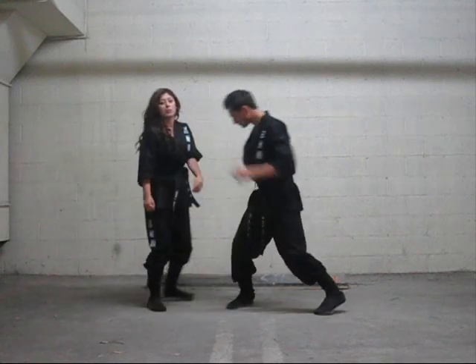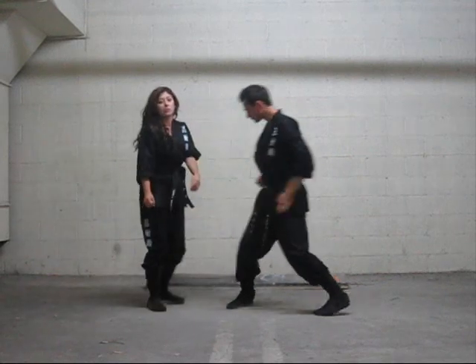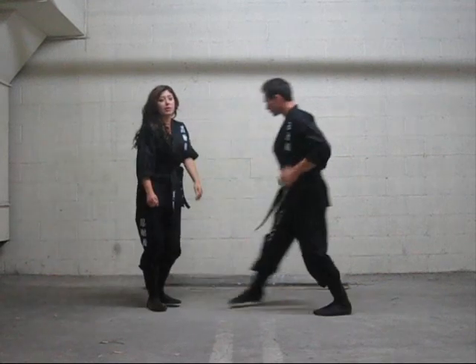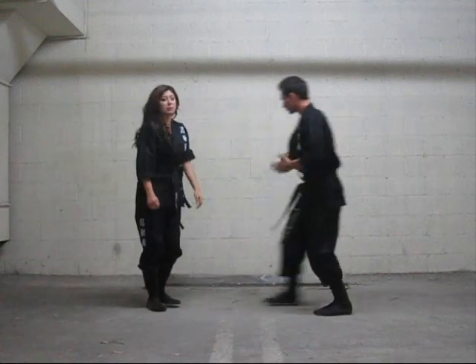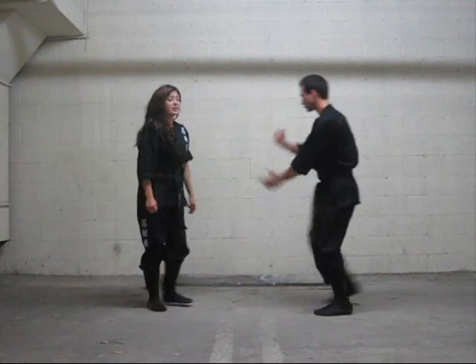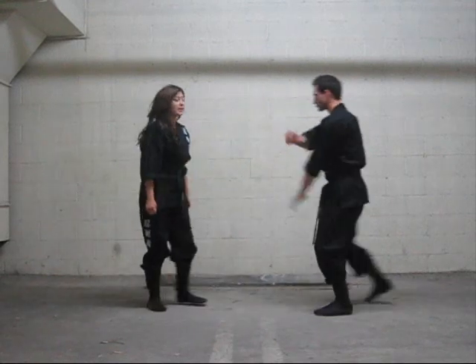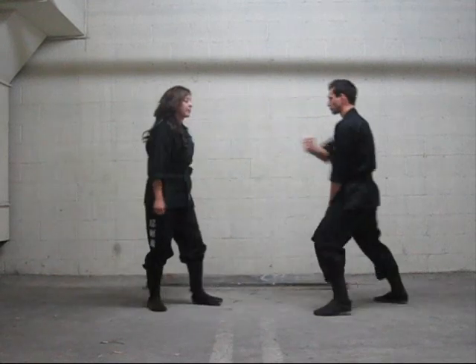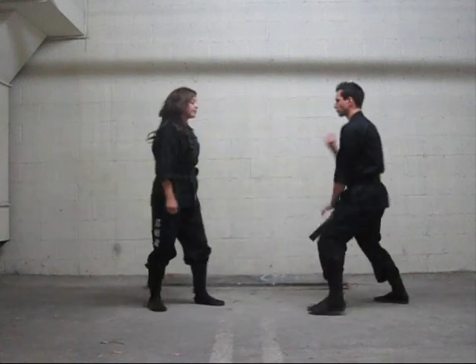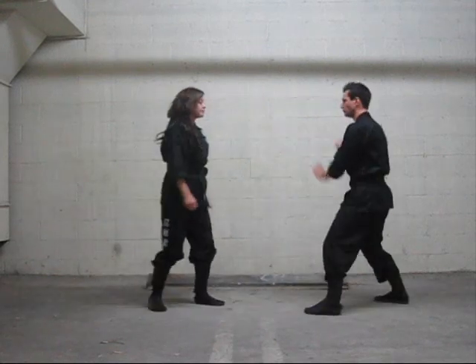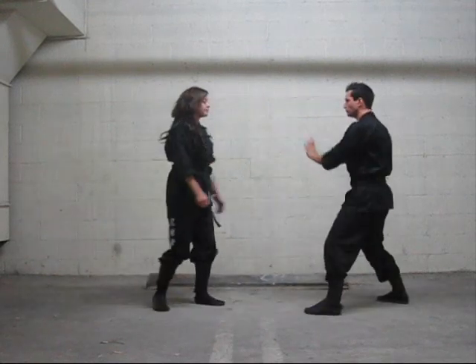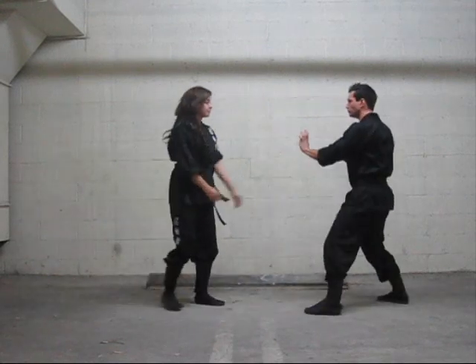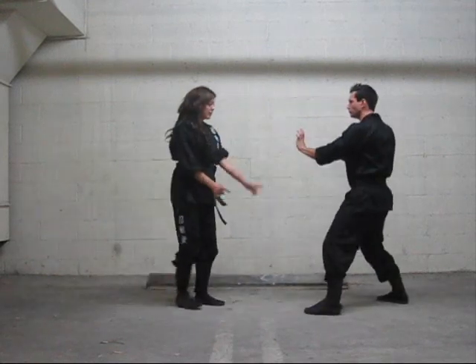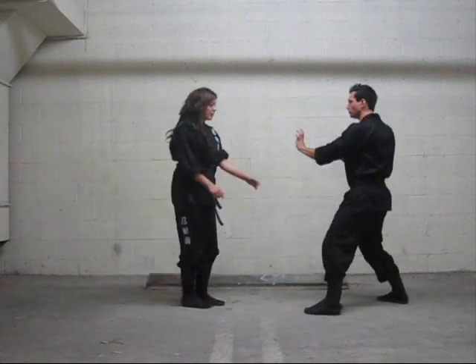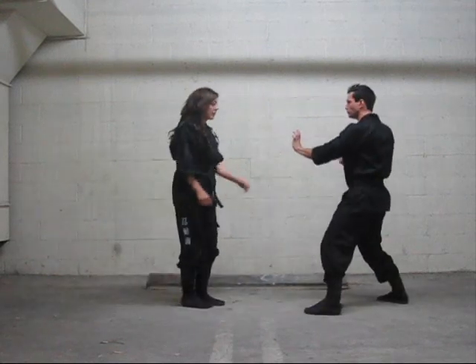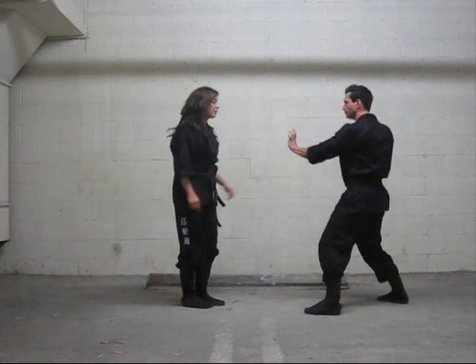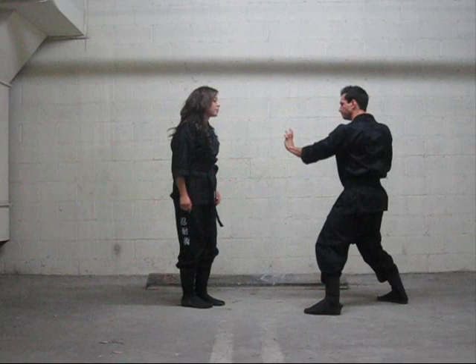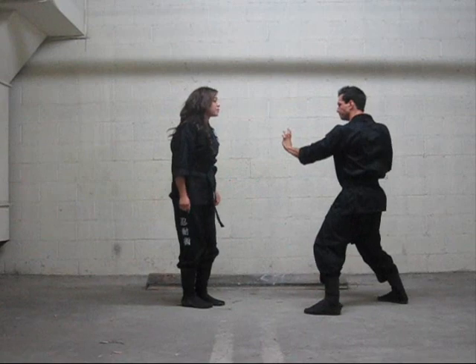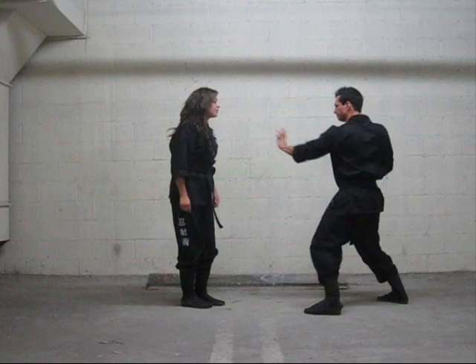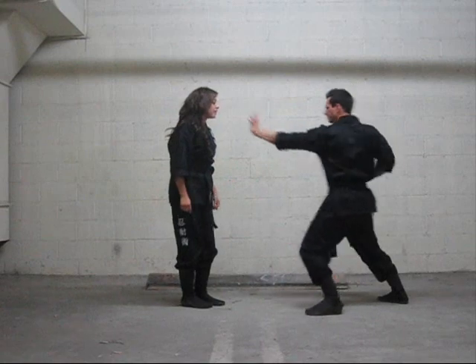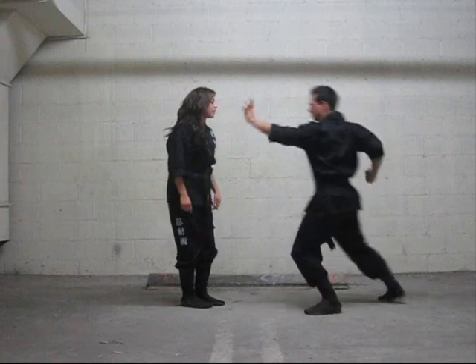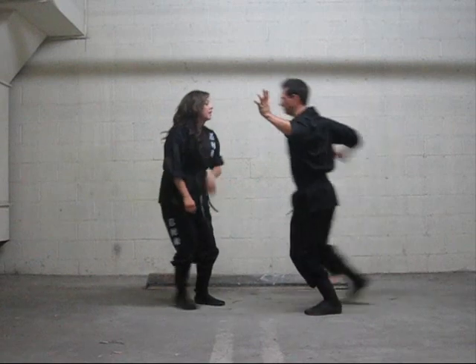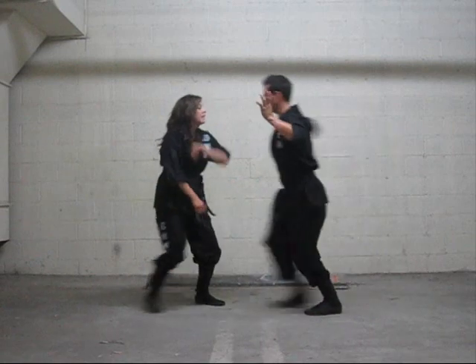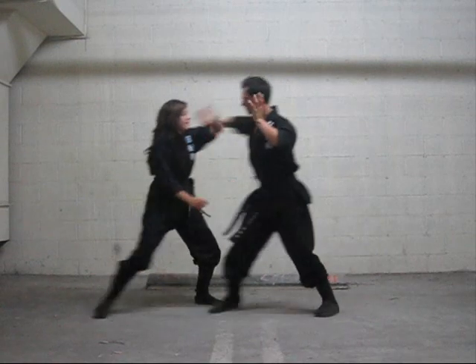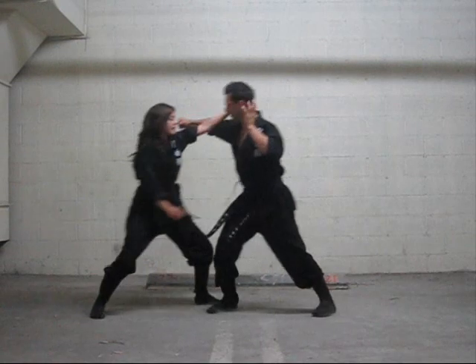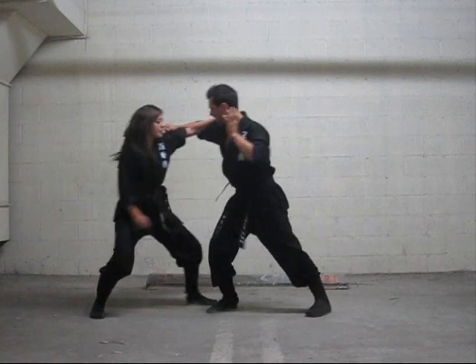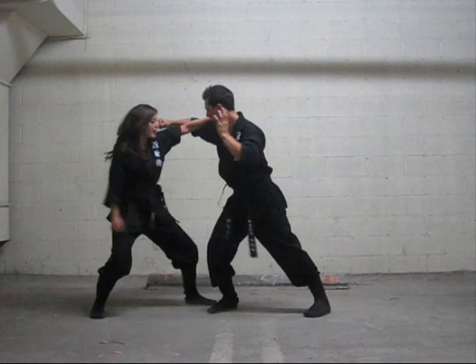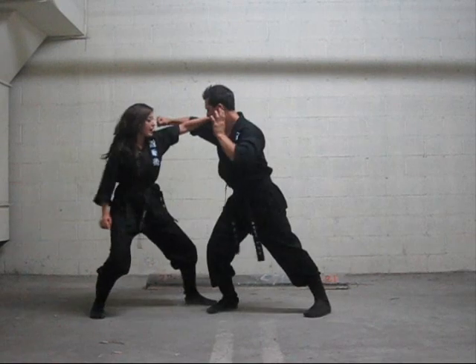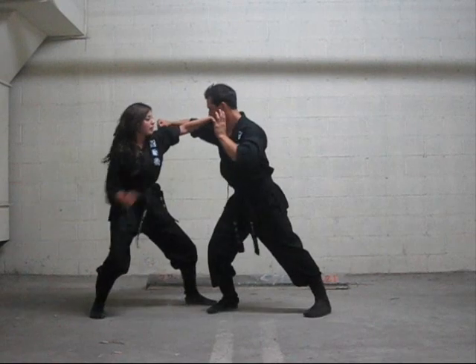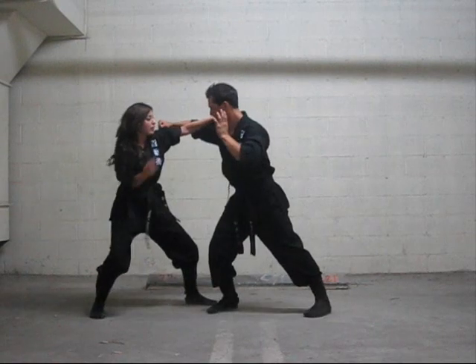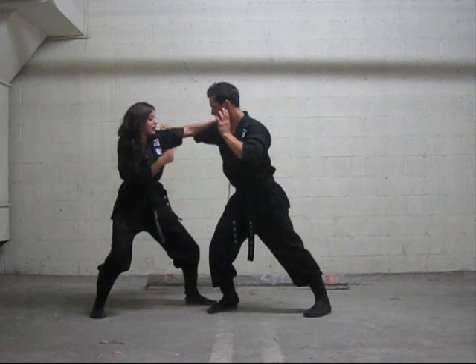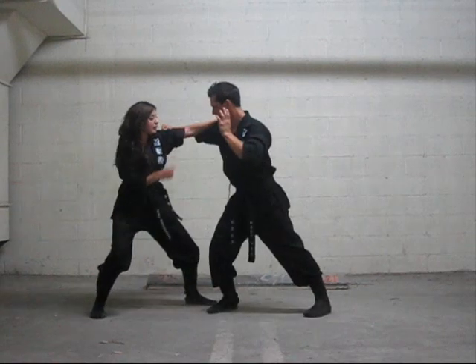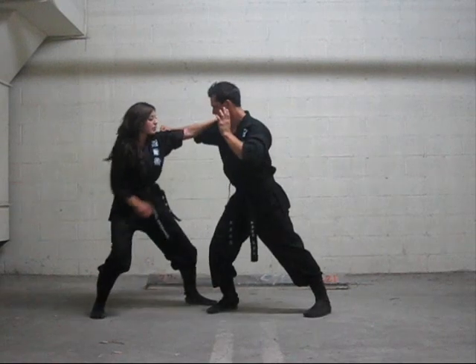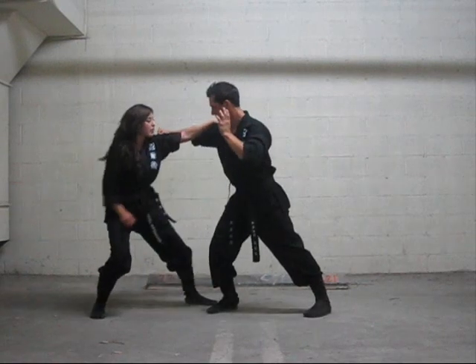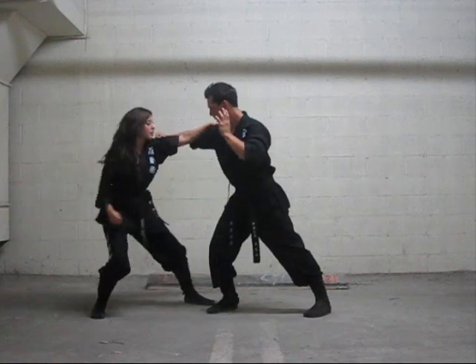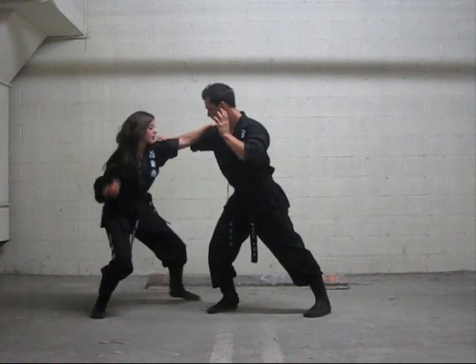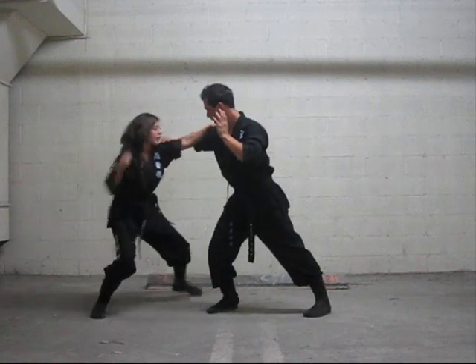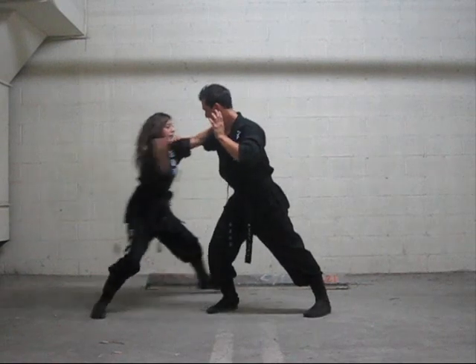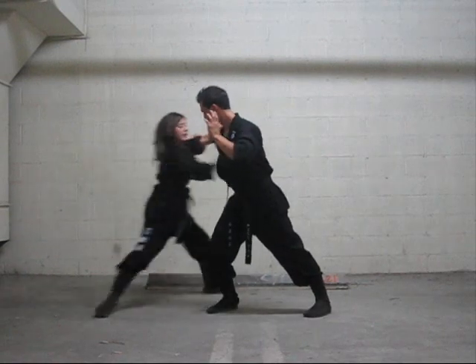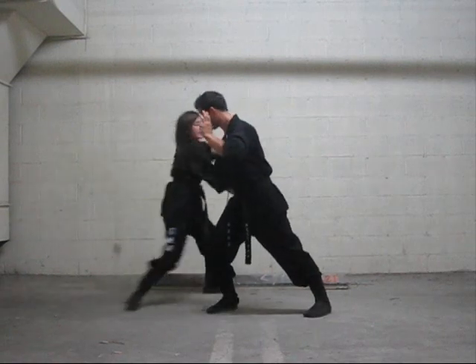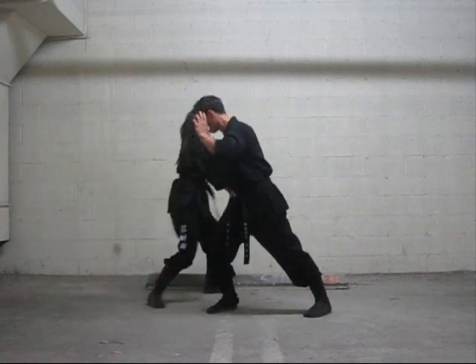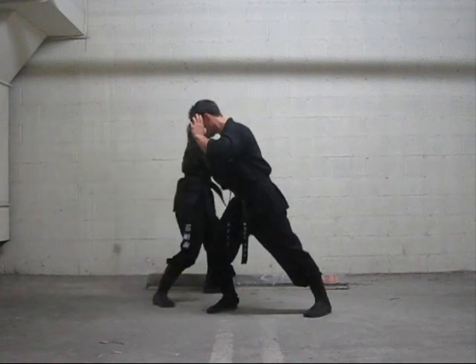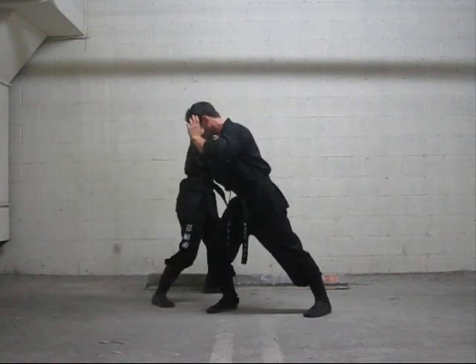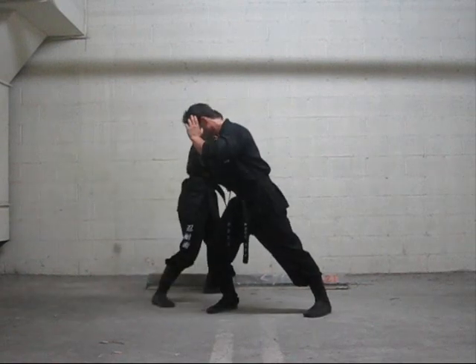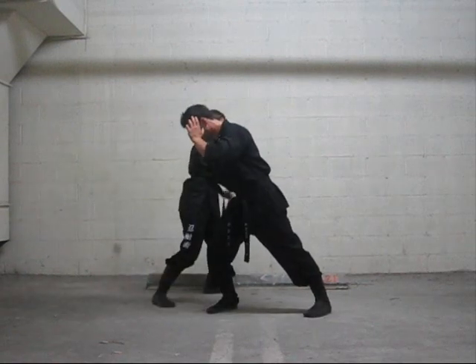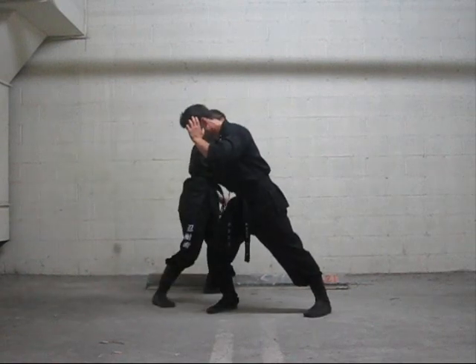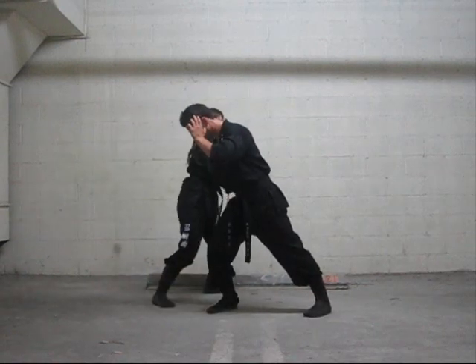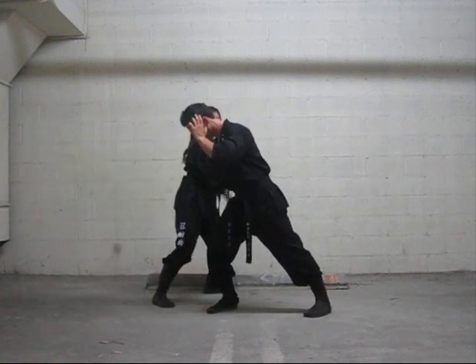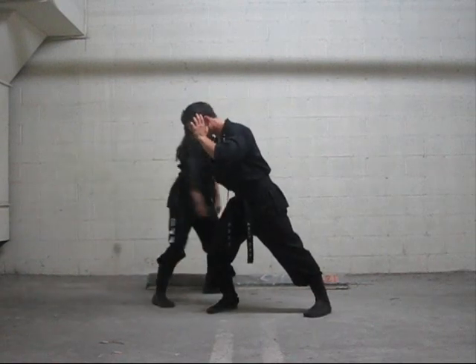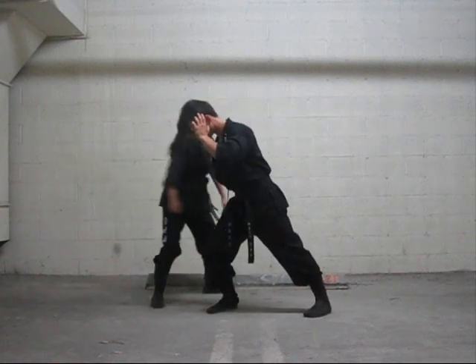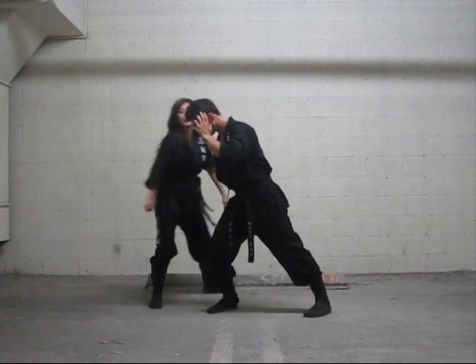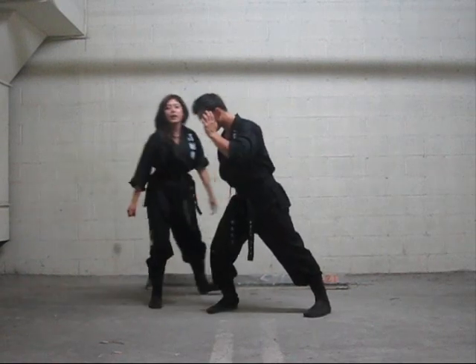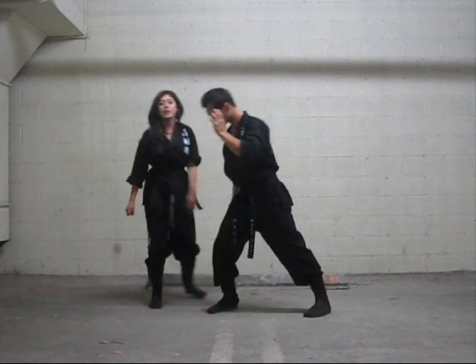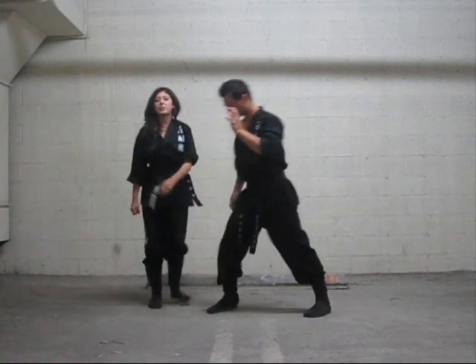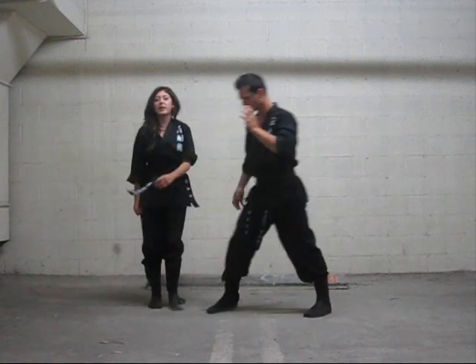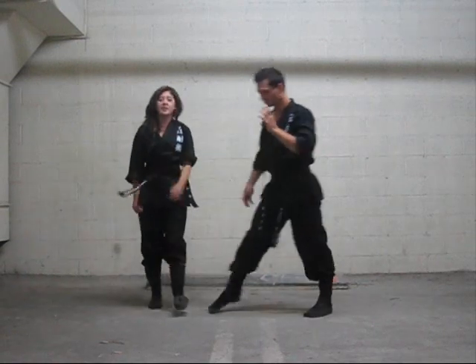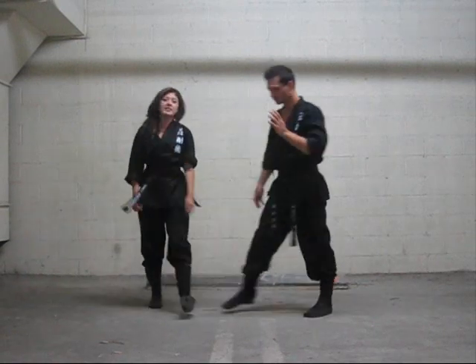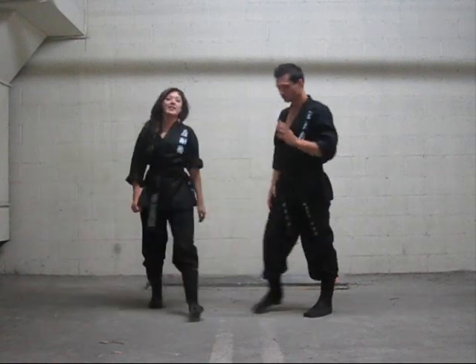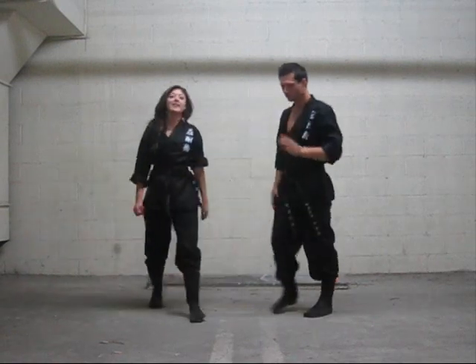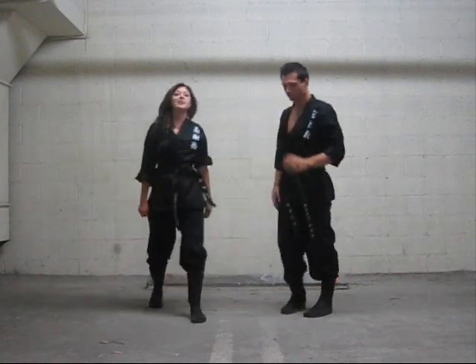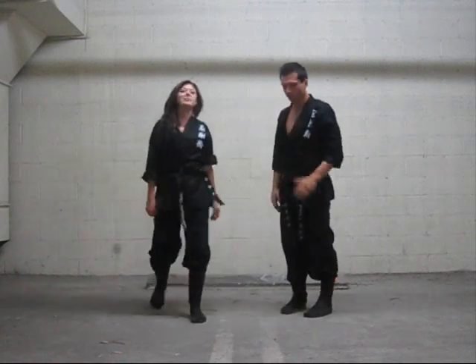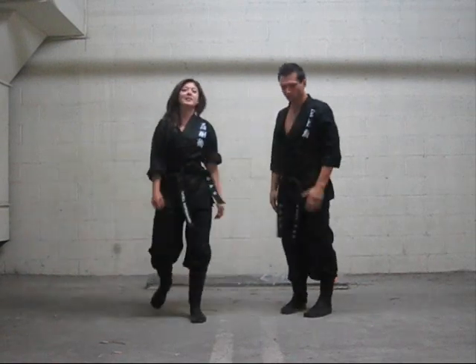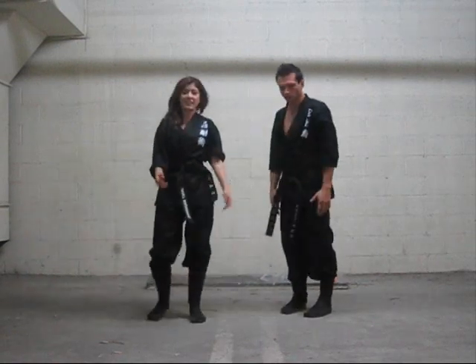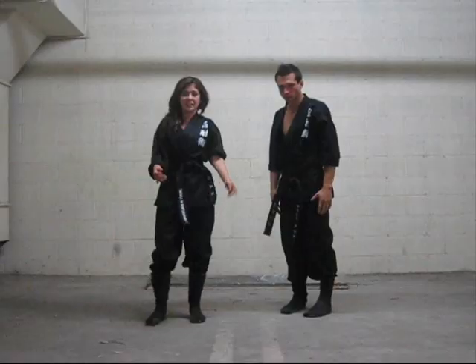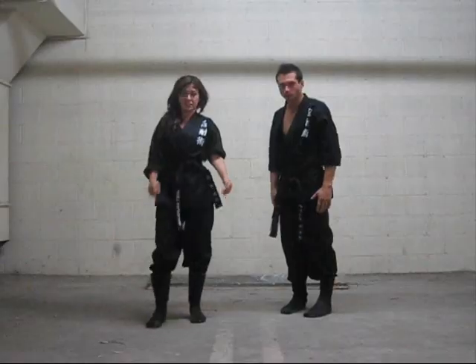One more time. He throws the hook, step back, lock the shoulder, and punch. Practice that, be safe.